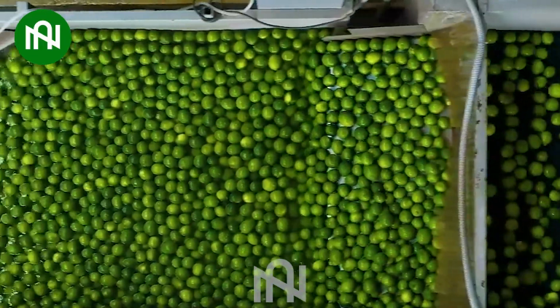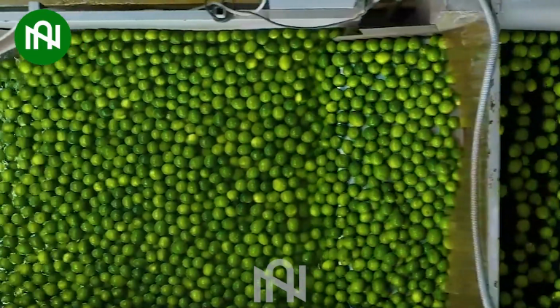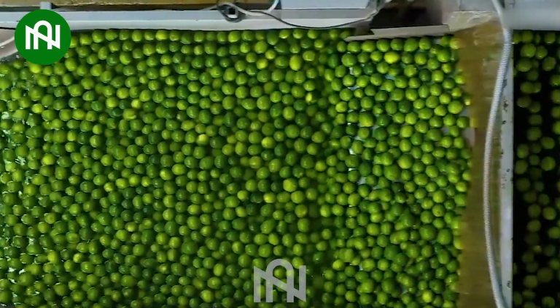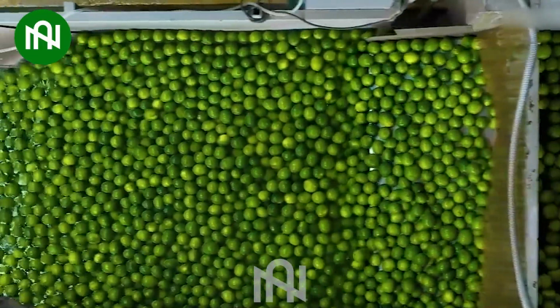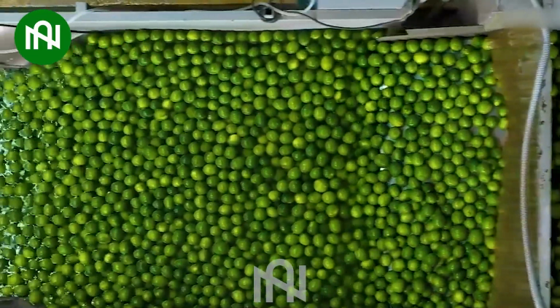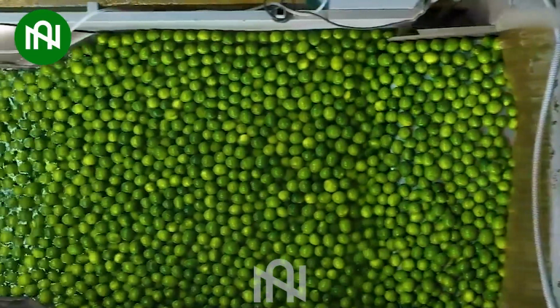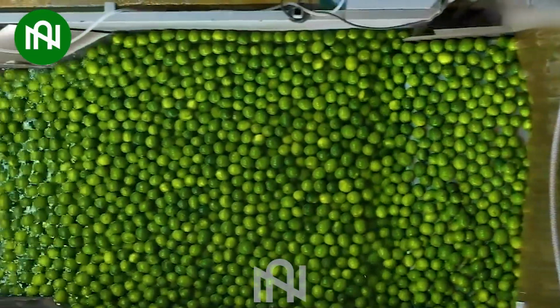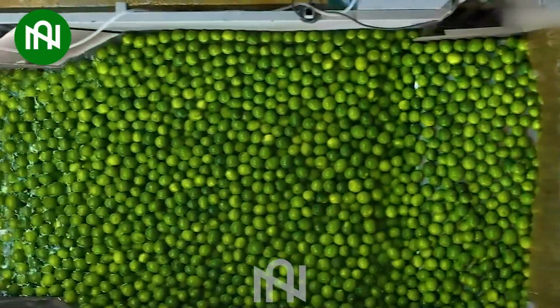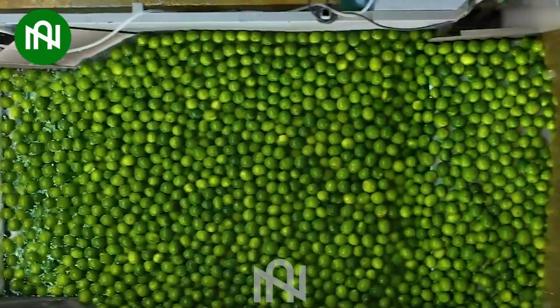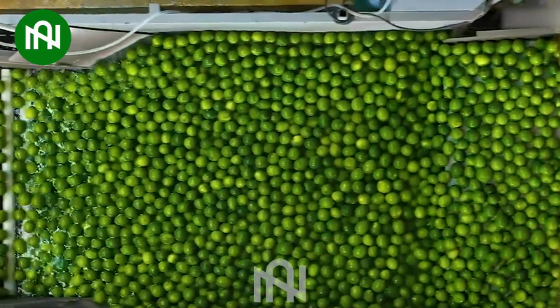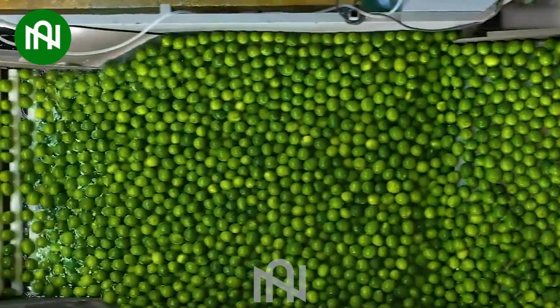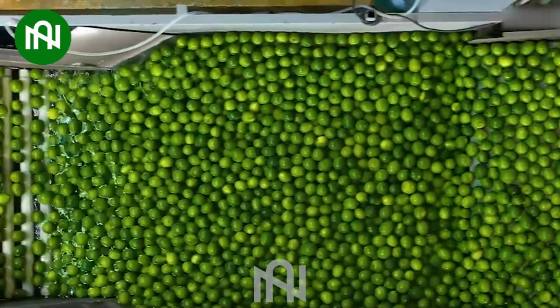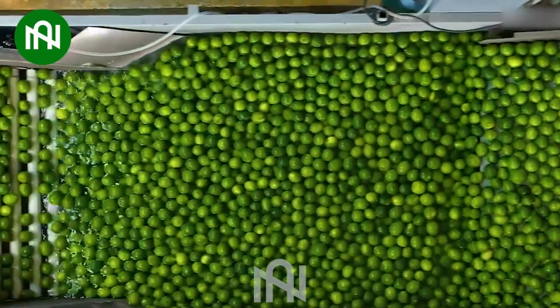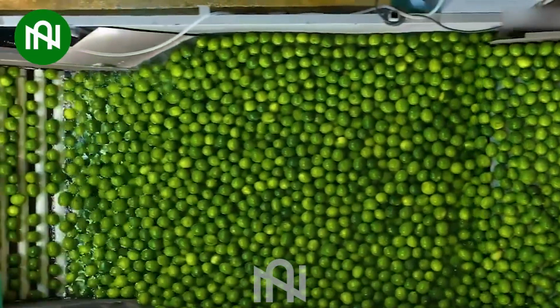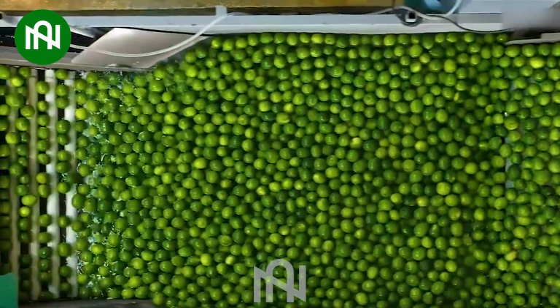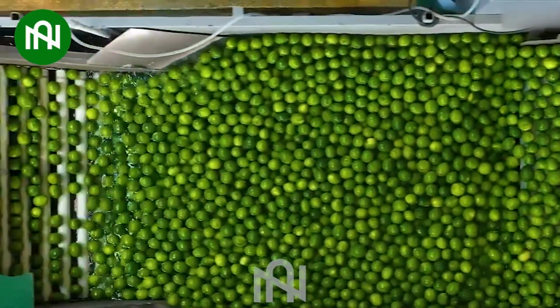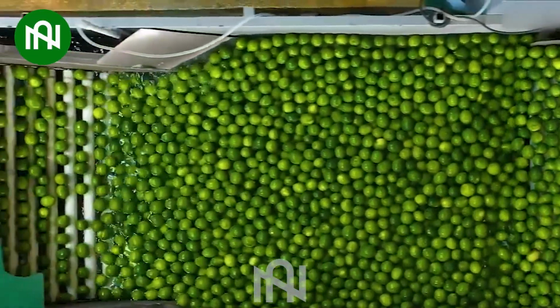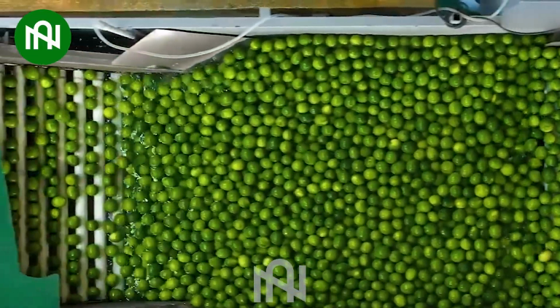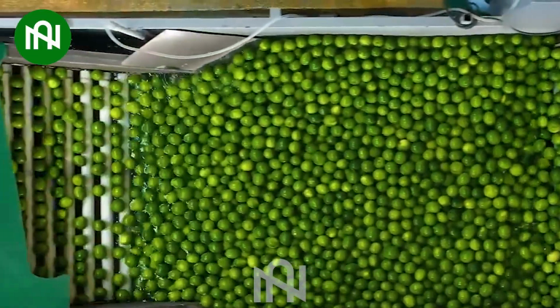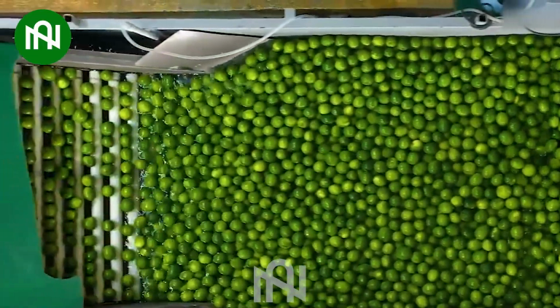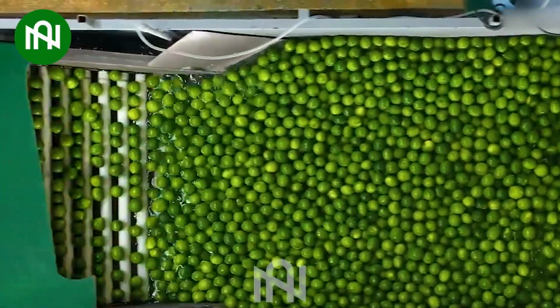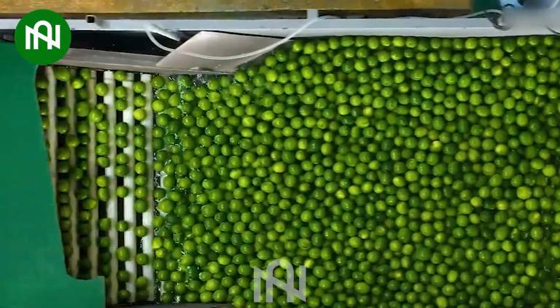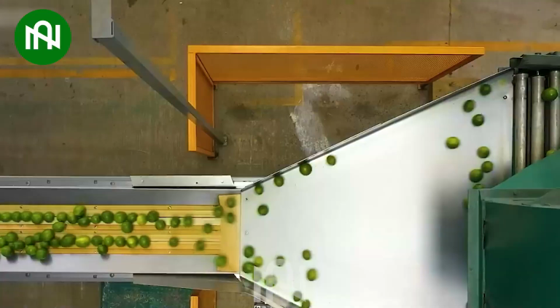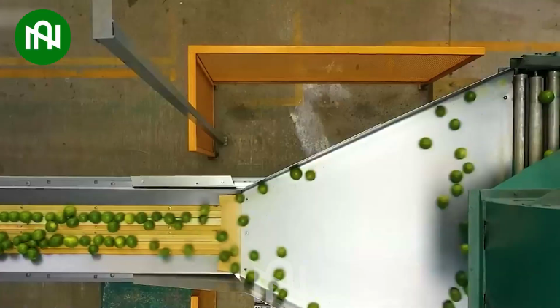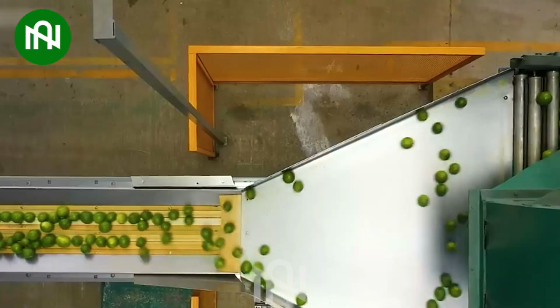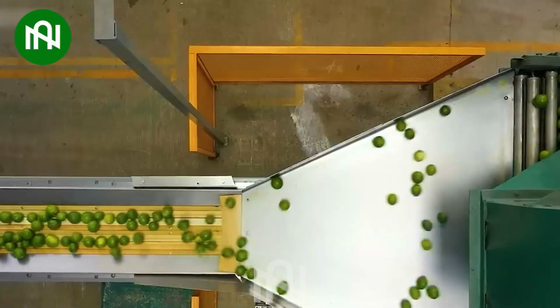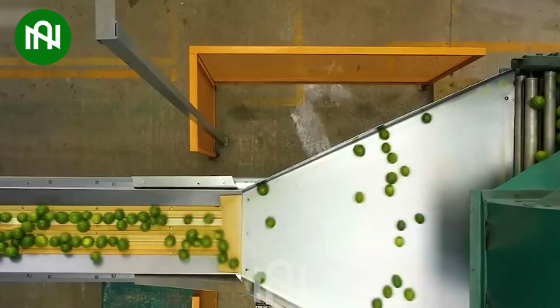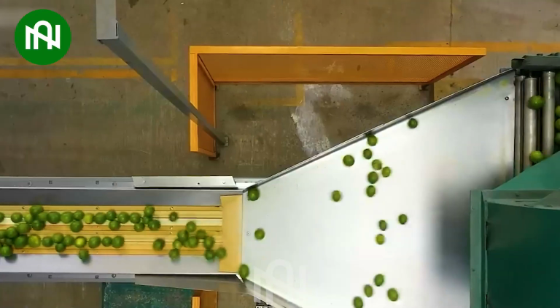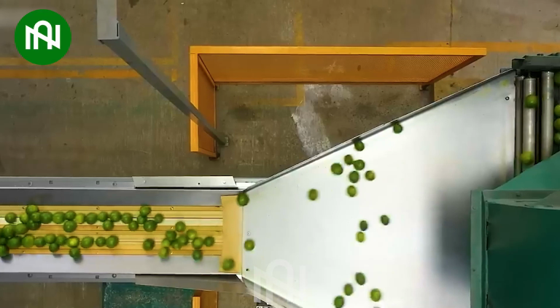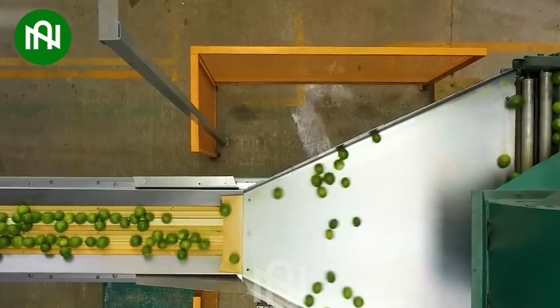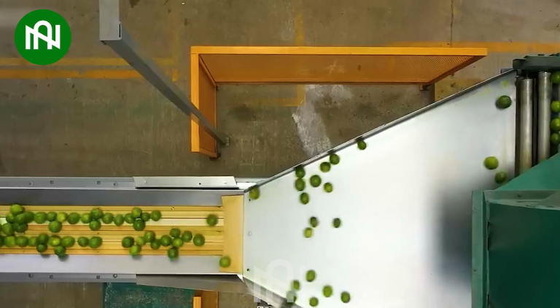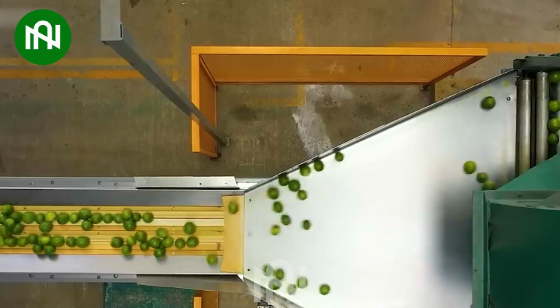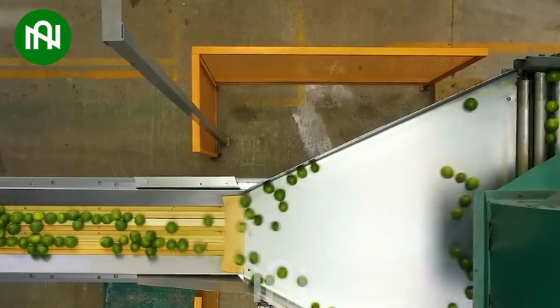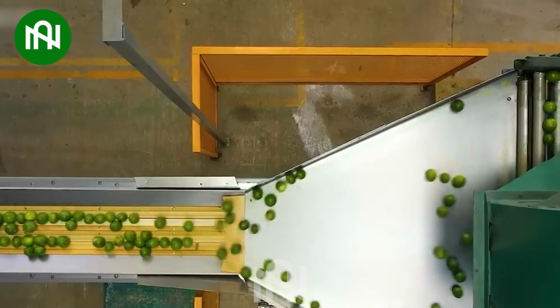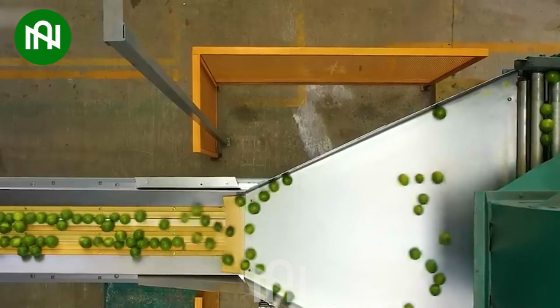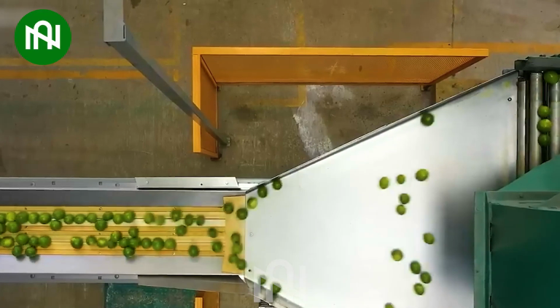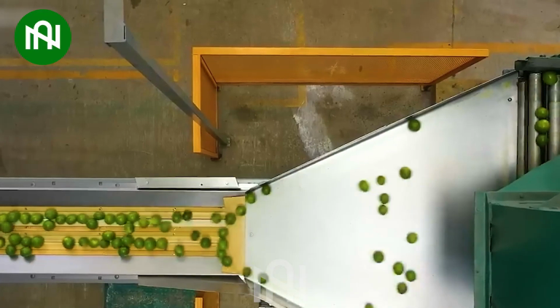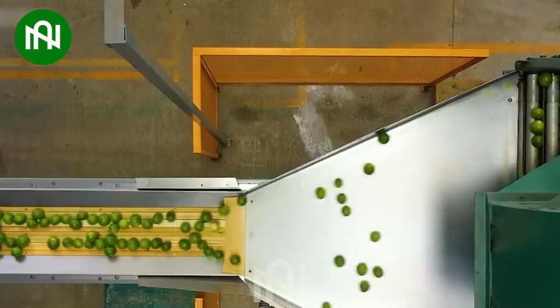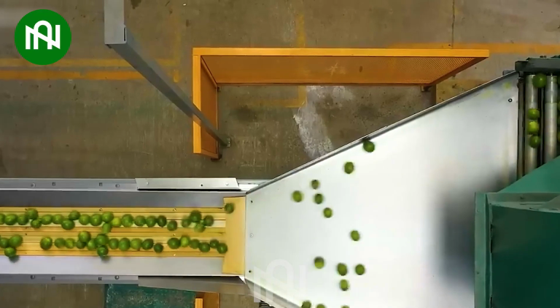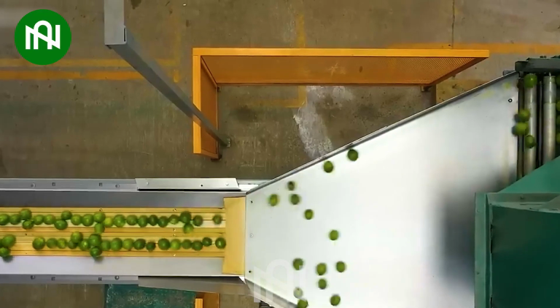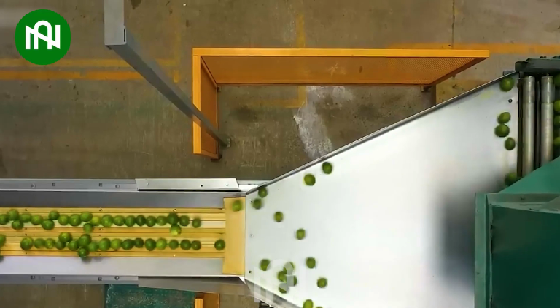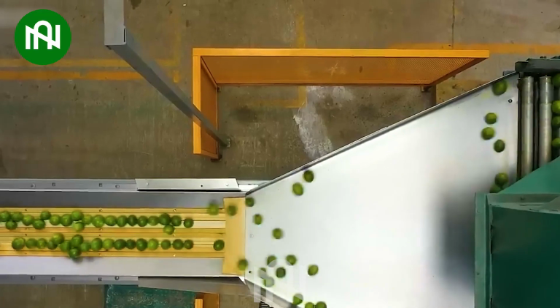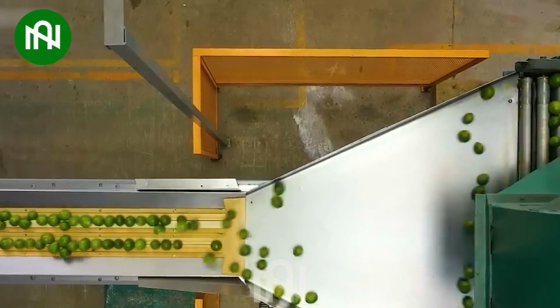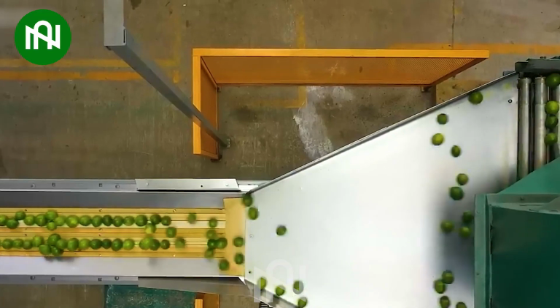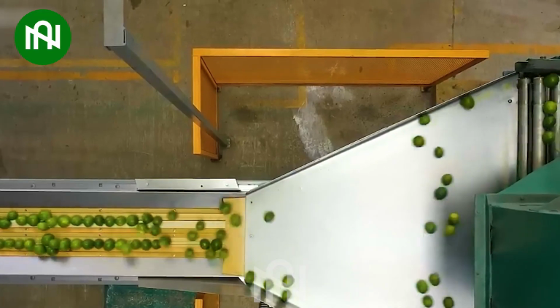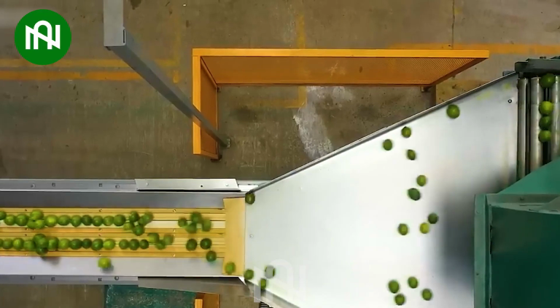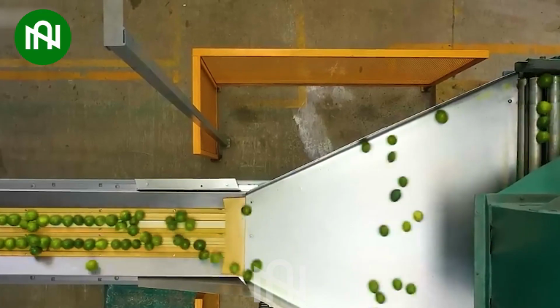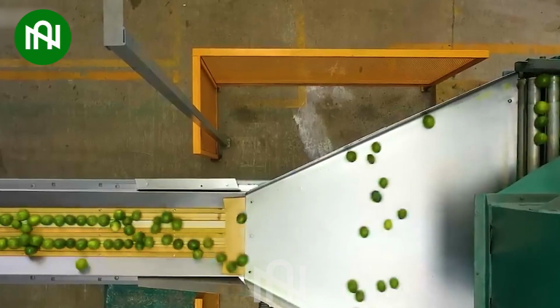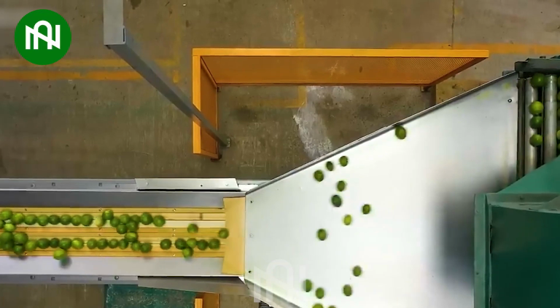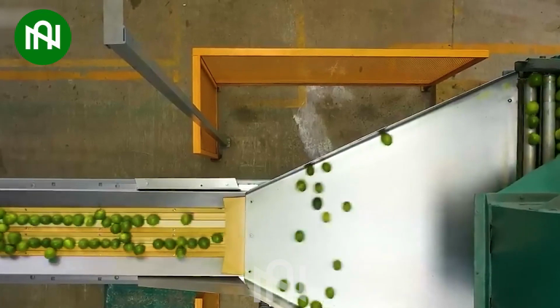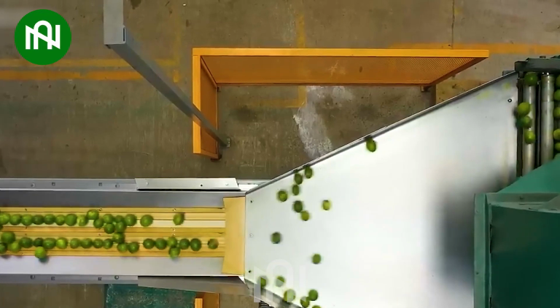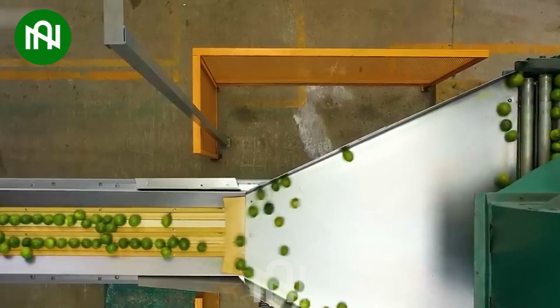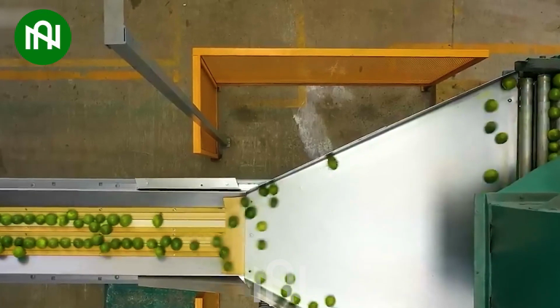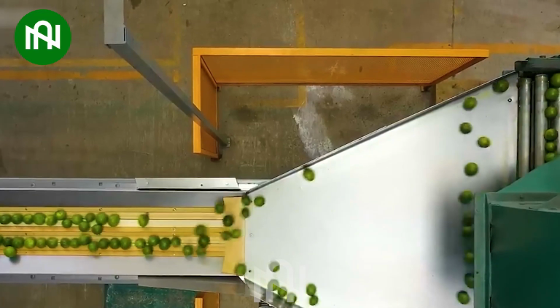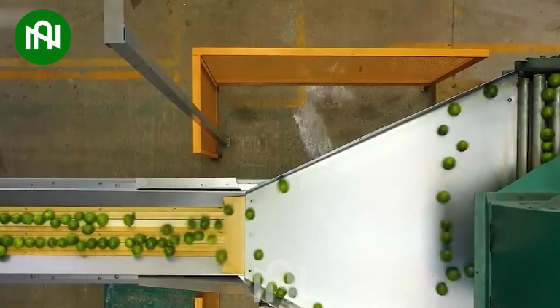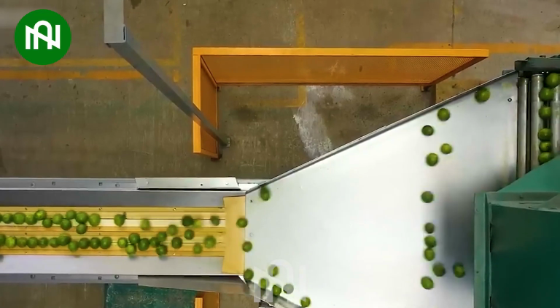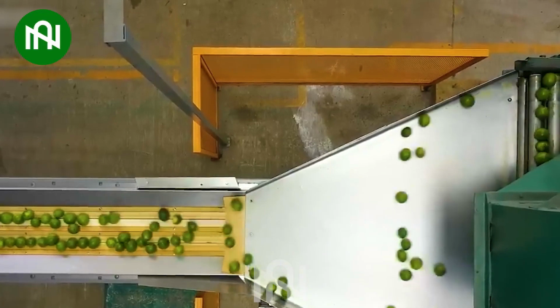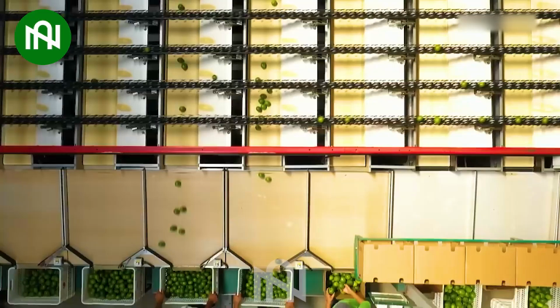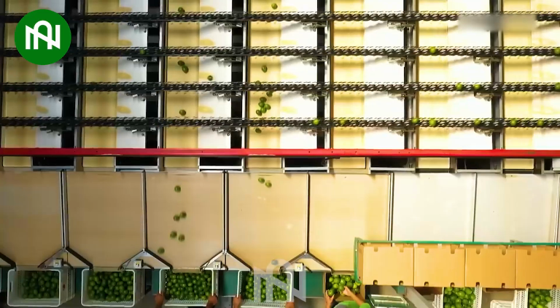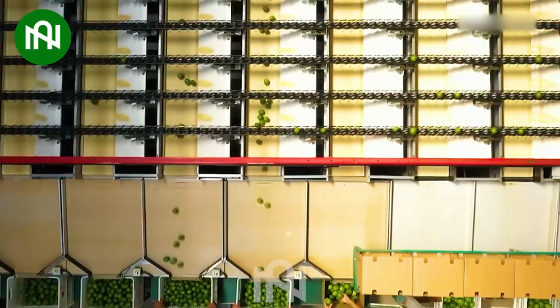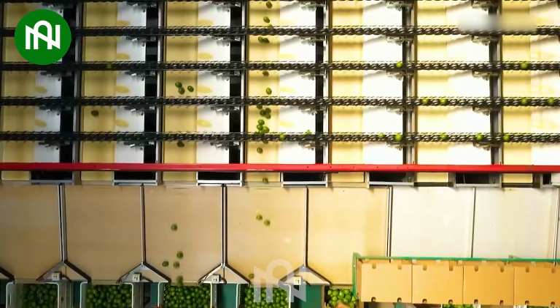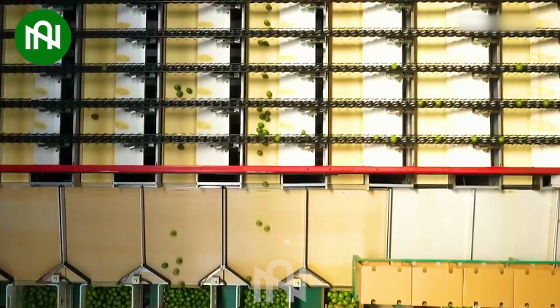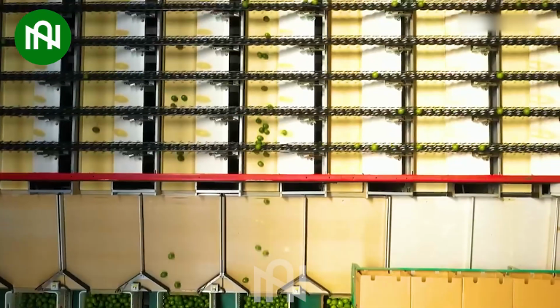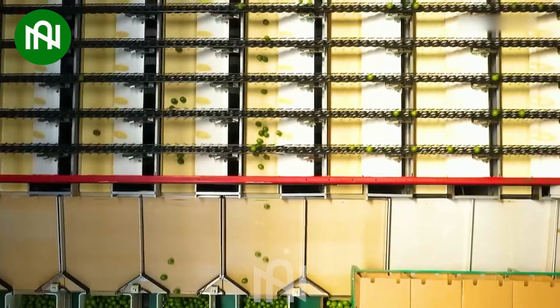The citrus fruit washing conveyor belt is meticulously cleansing the fresh limes before they're processed.